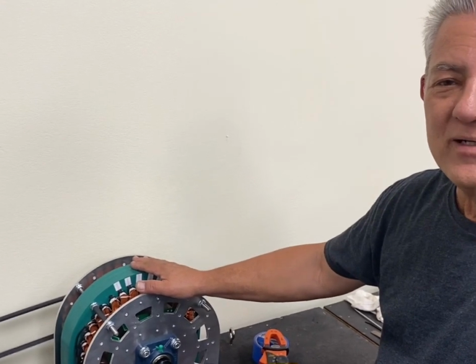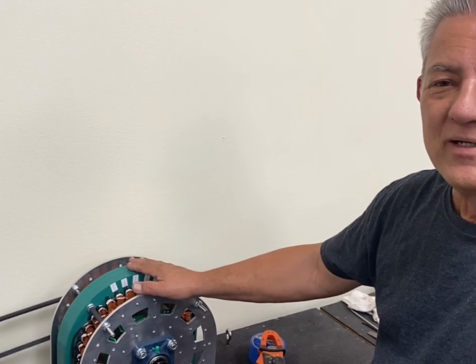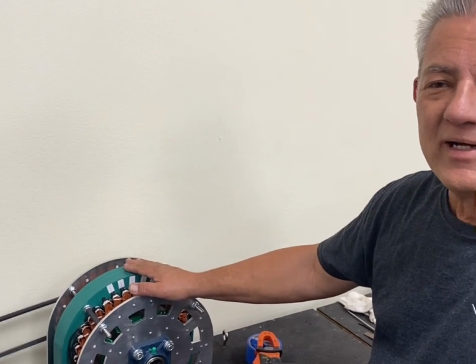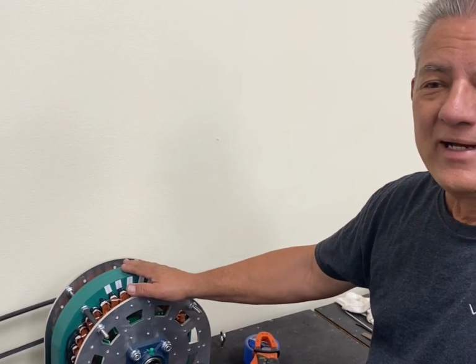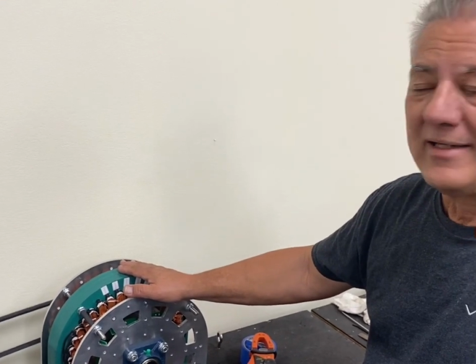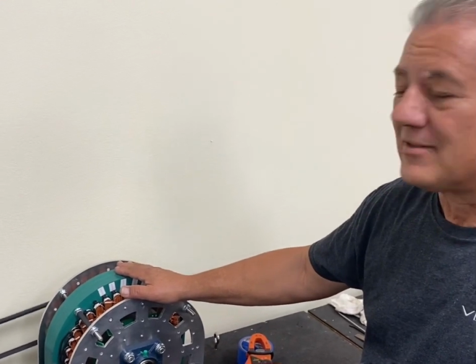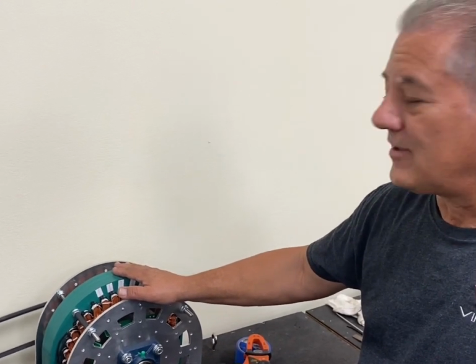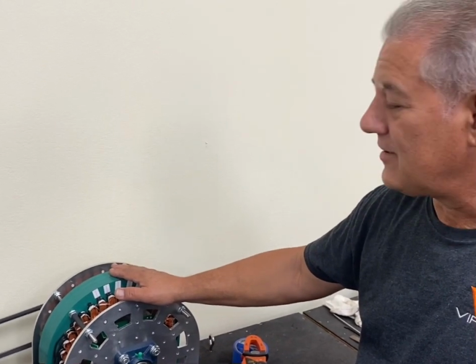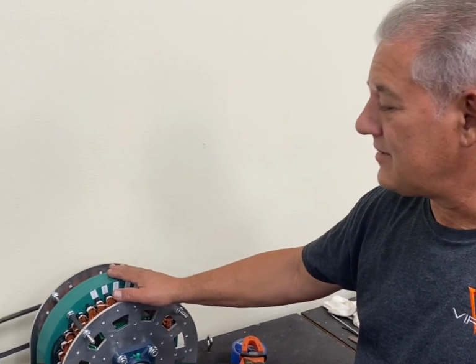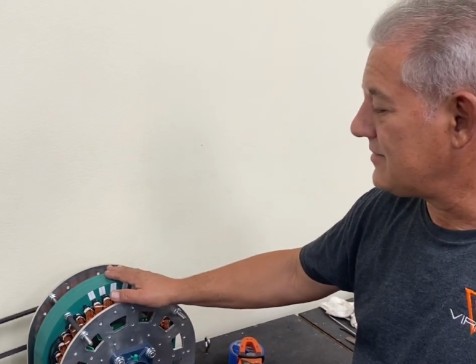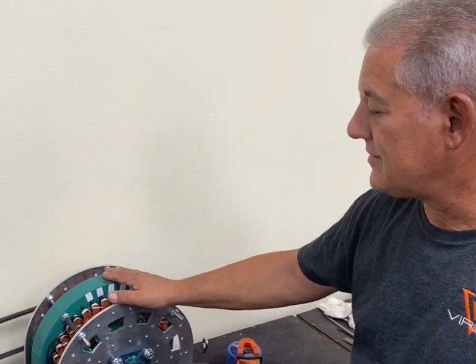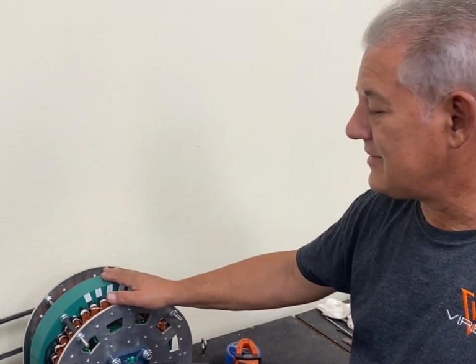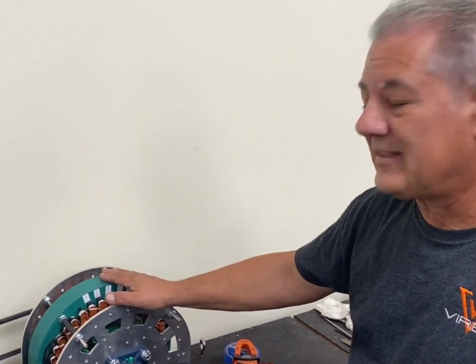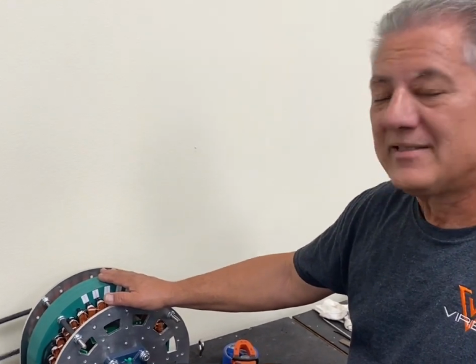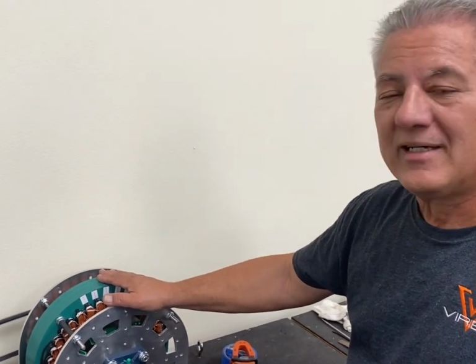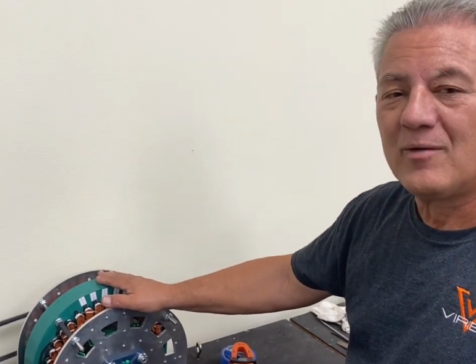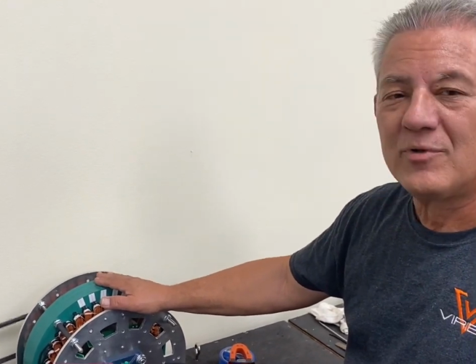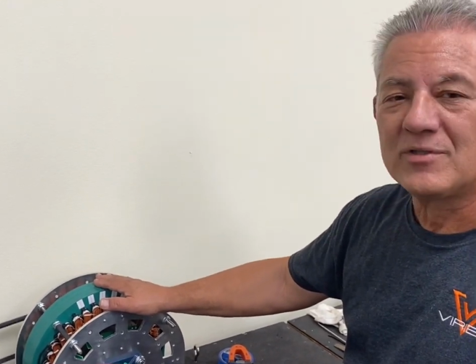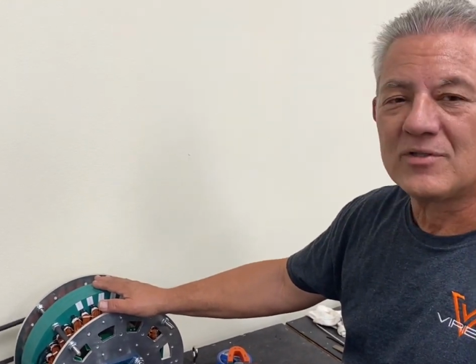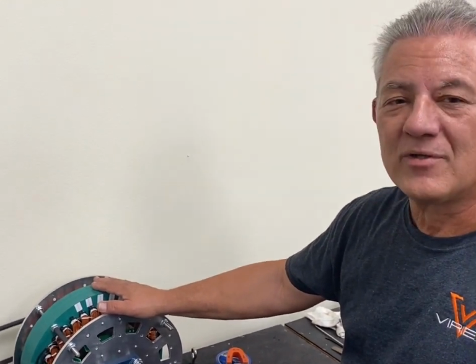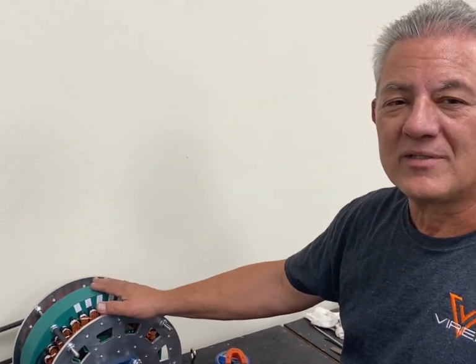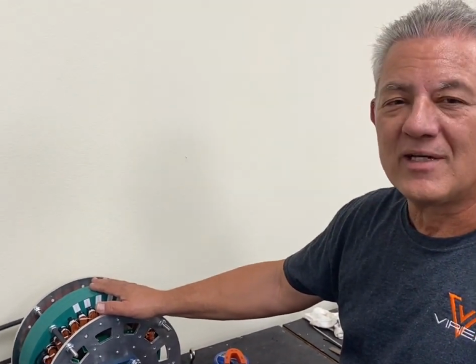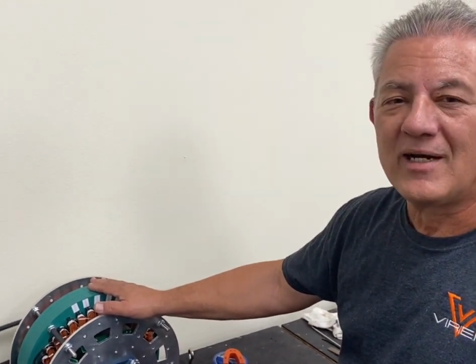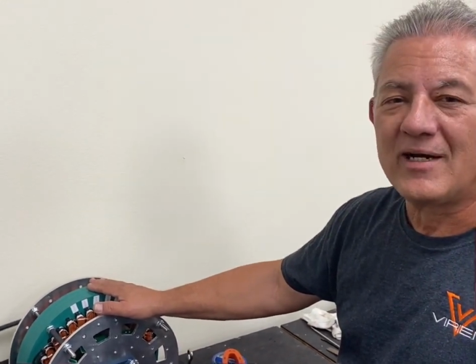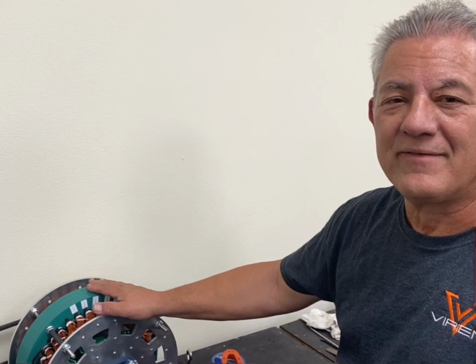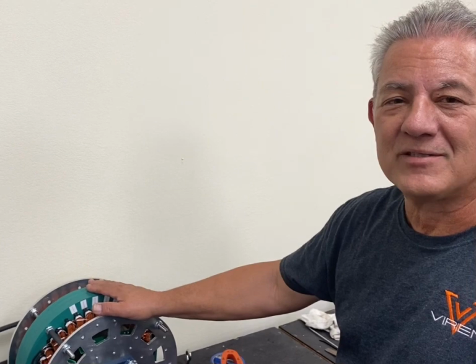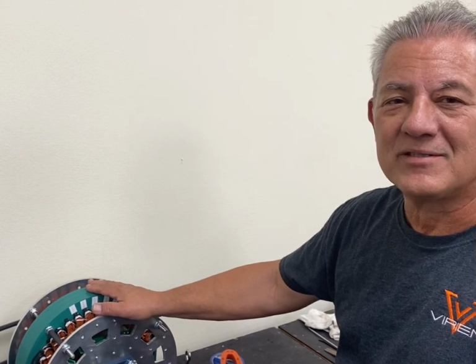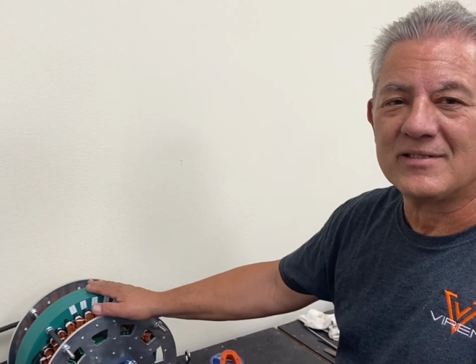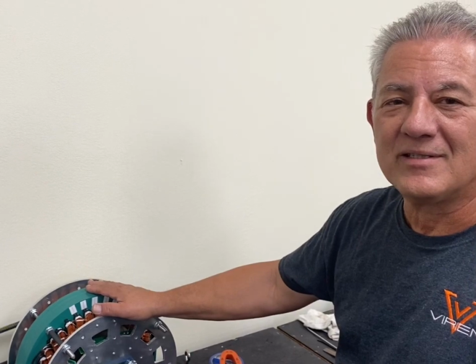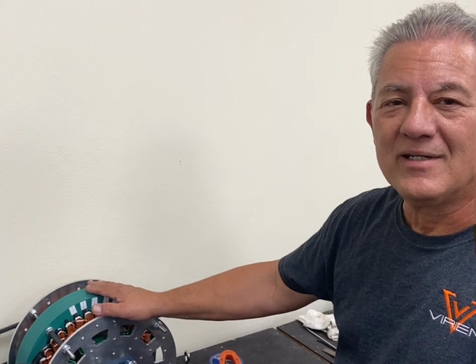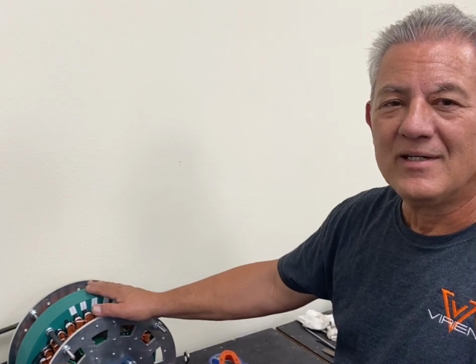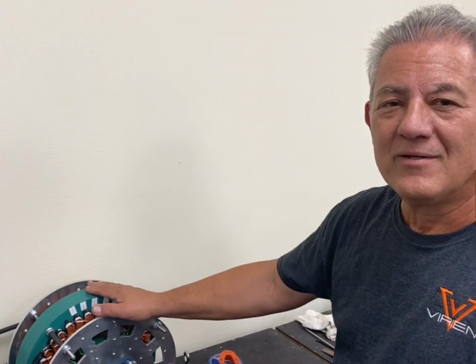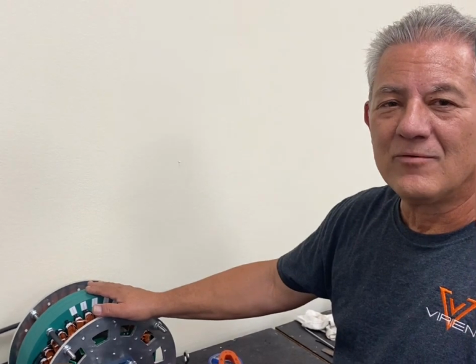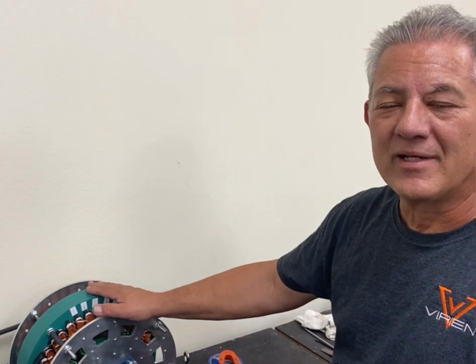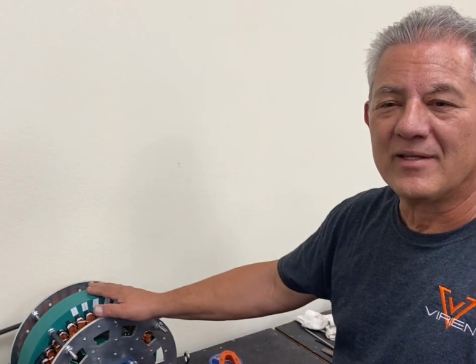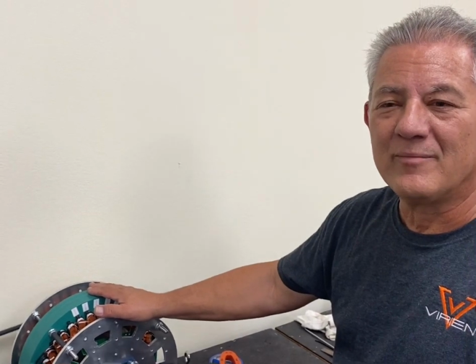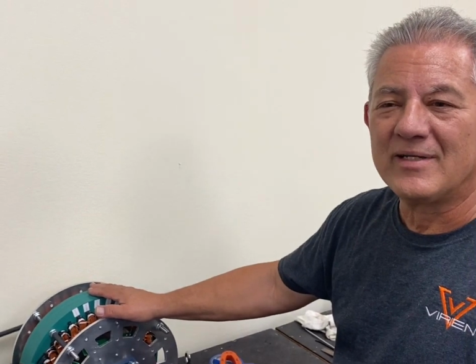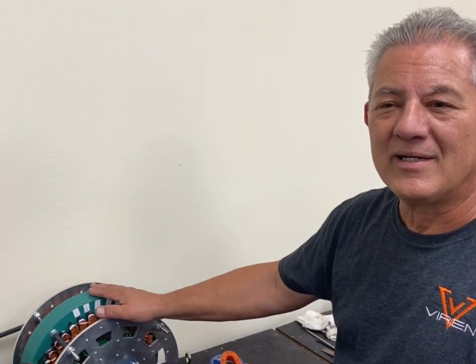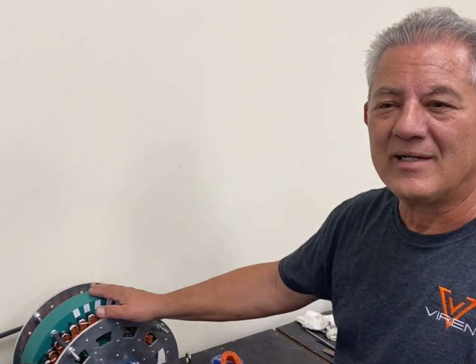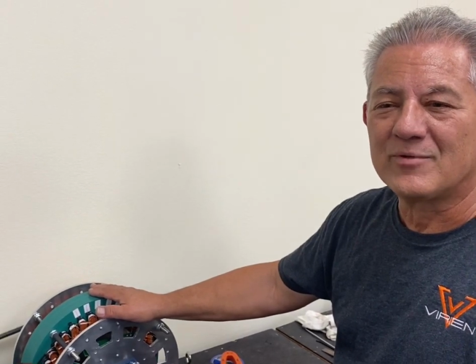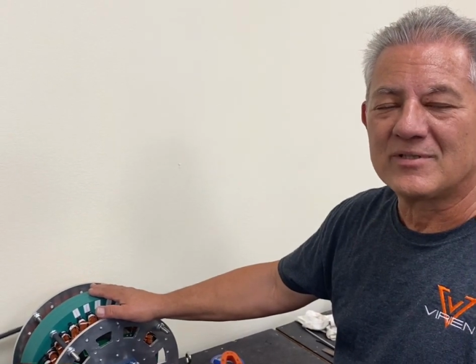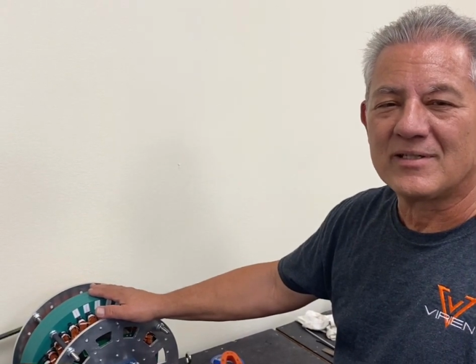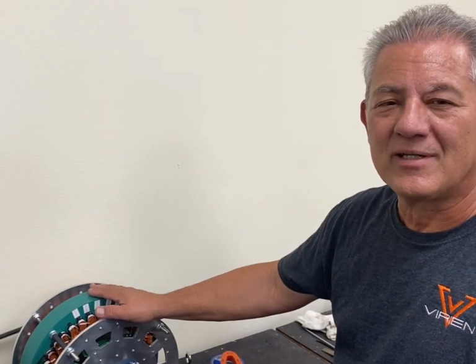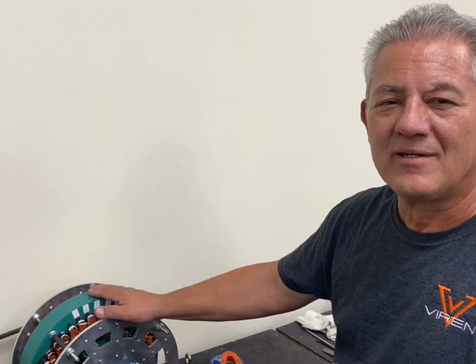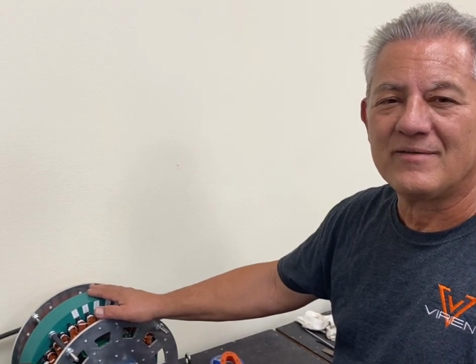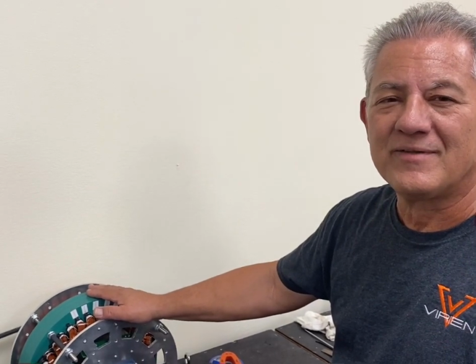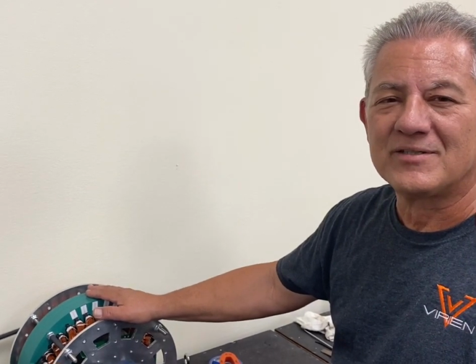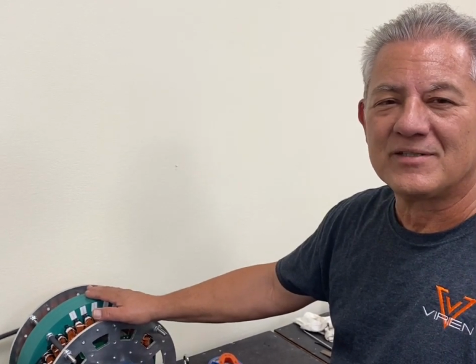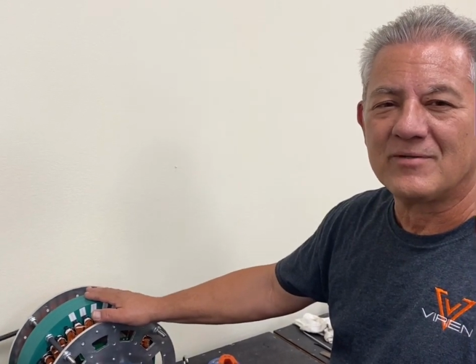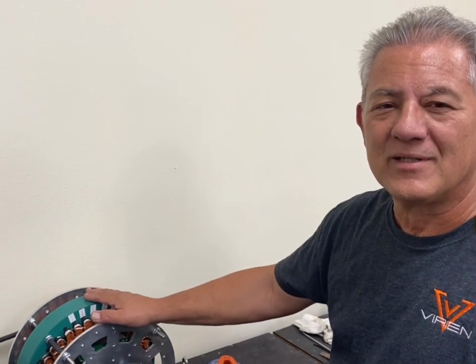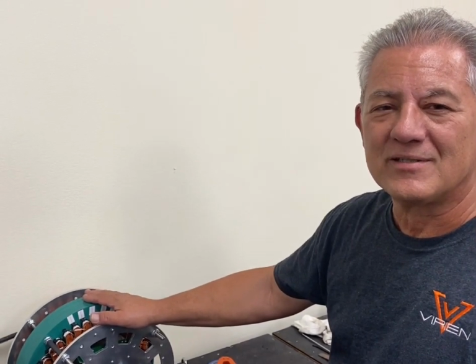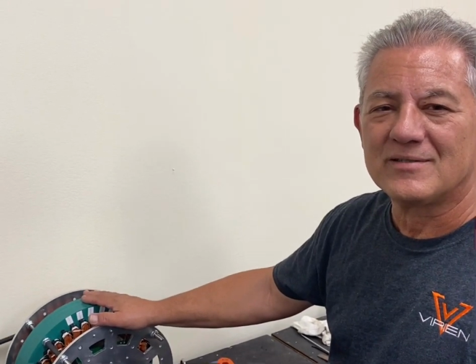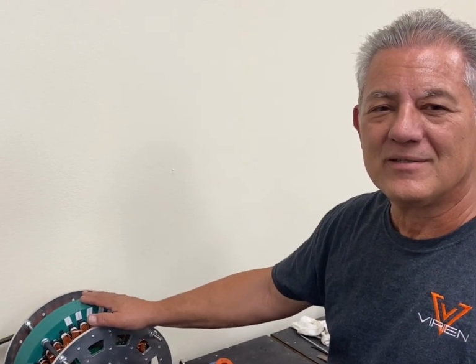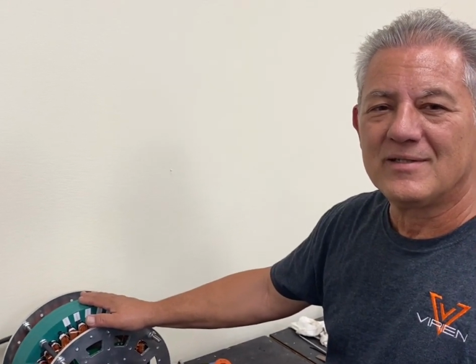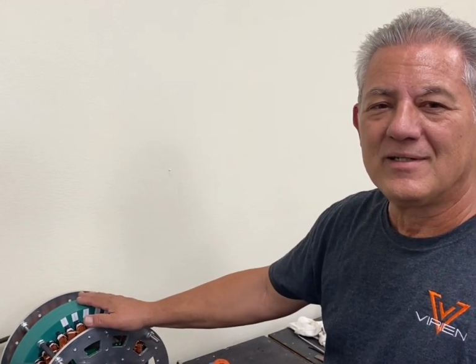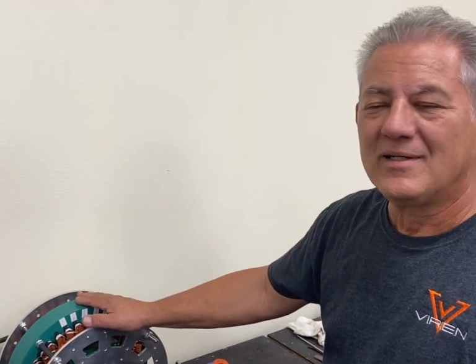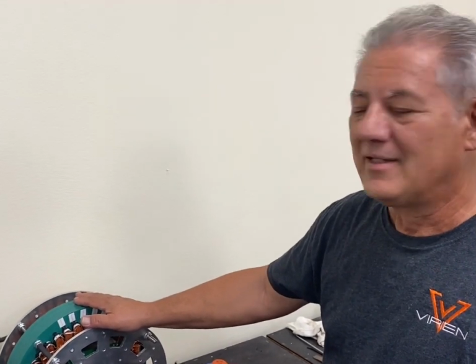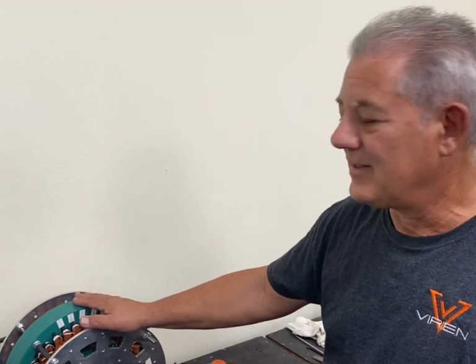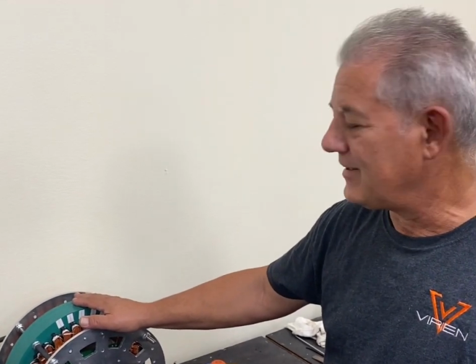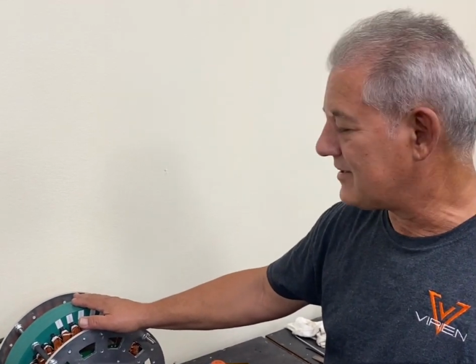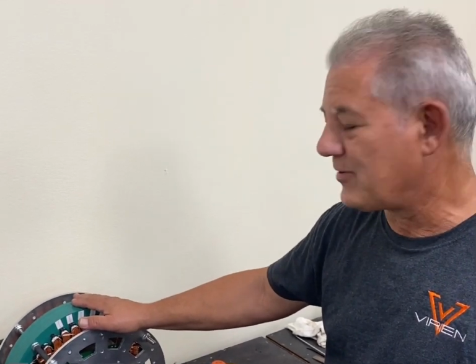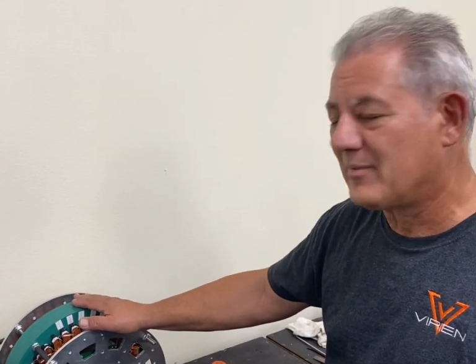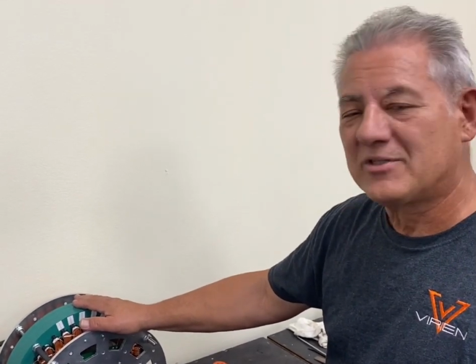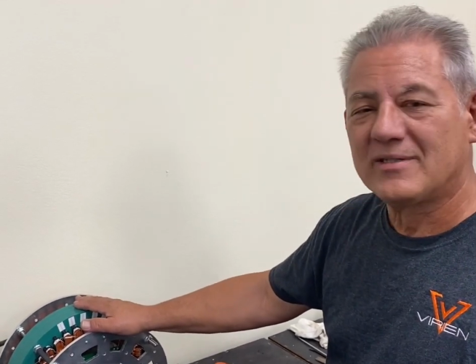And it's all DC output, so it's high efficiency — running in the mid-90s efficiency rate. And that's pretty much it. Thanks a lot.